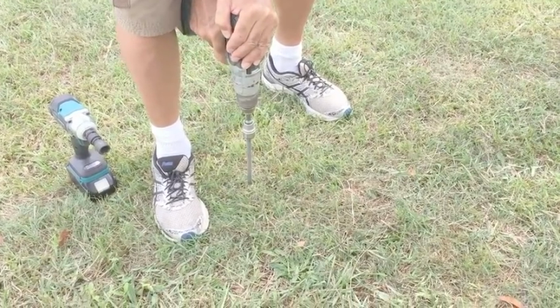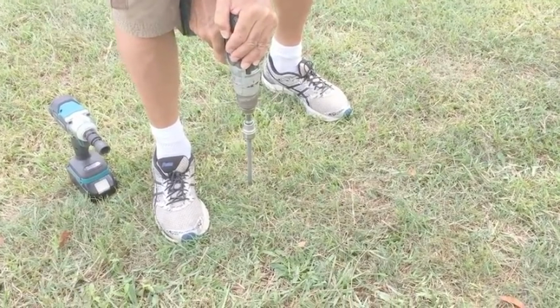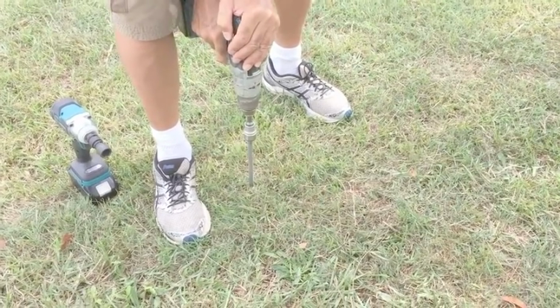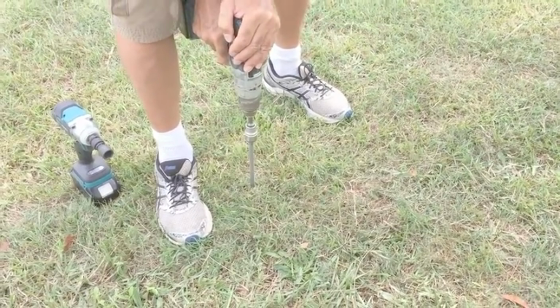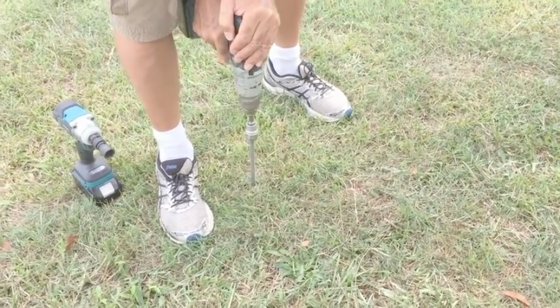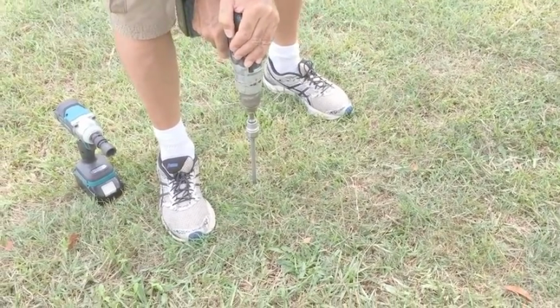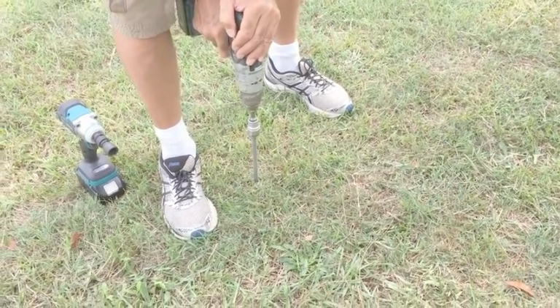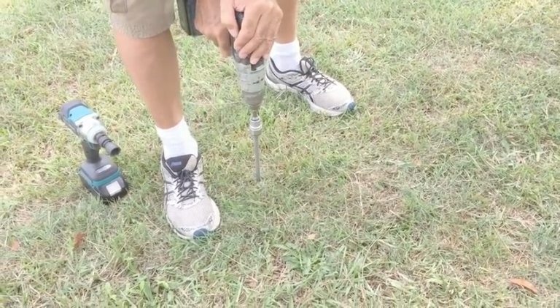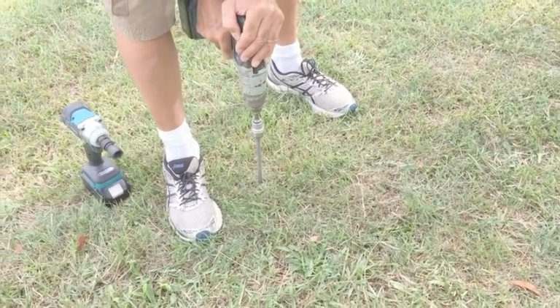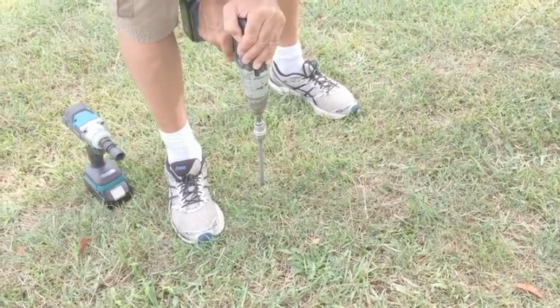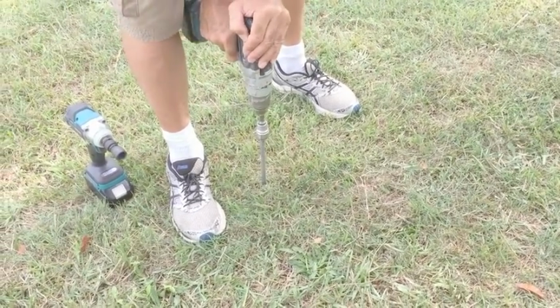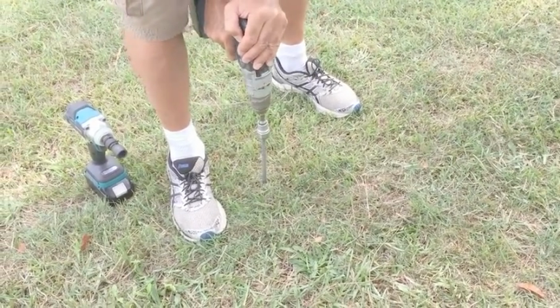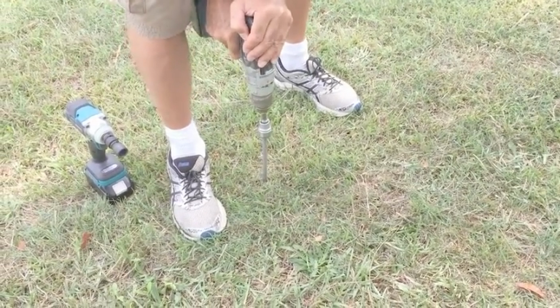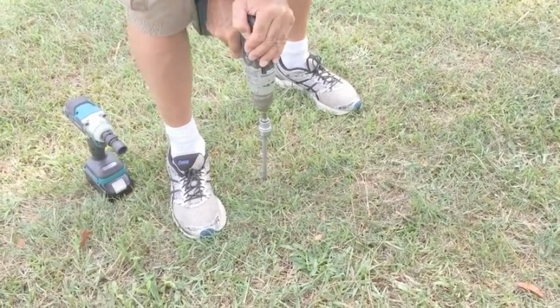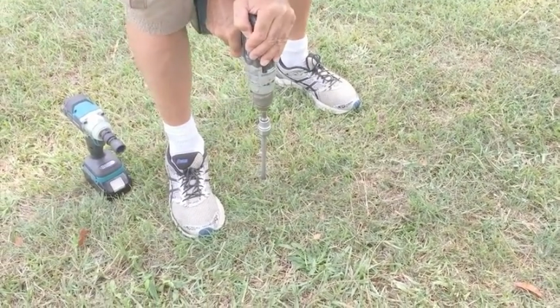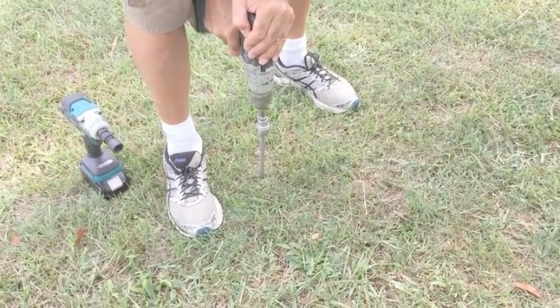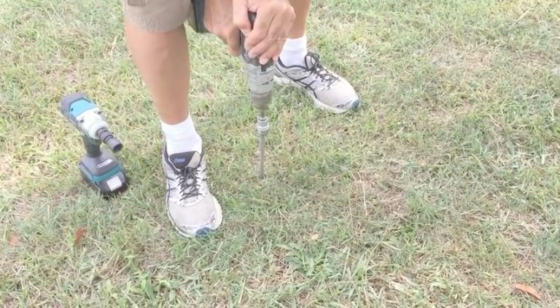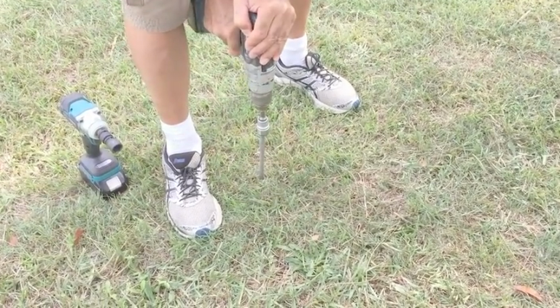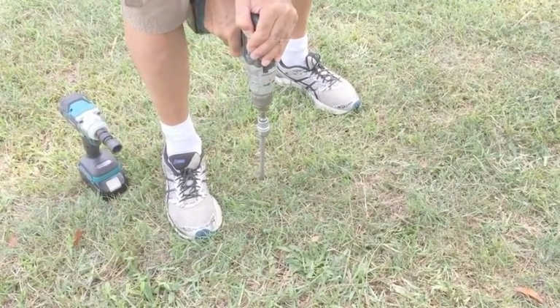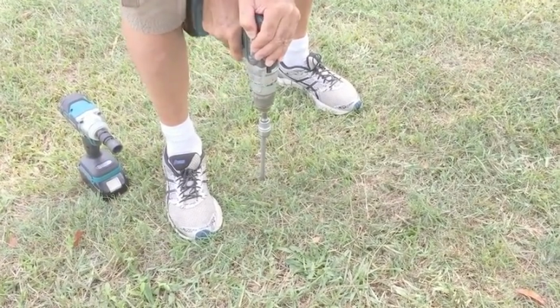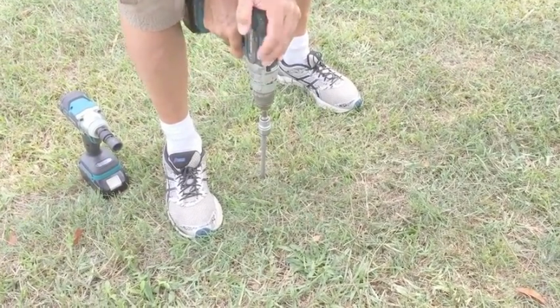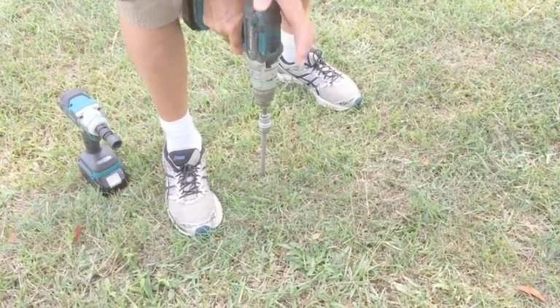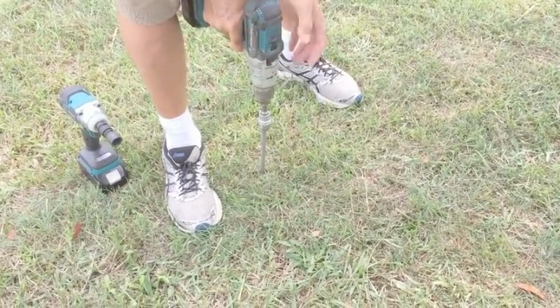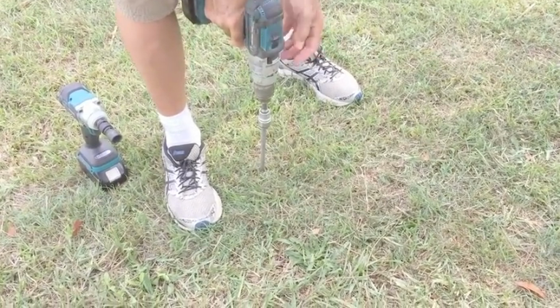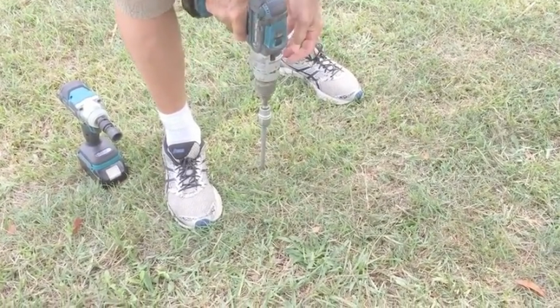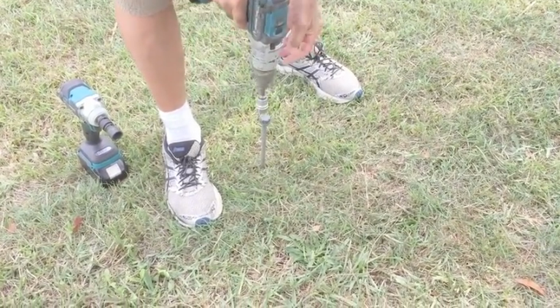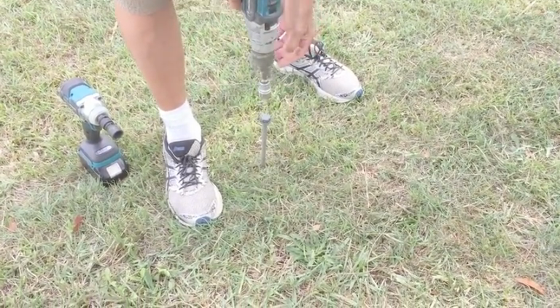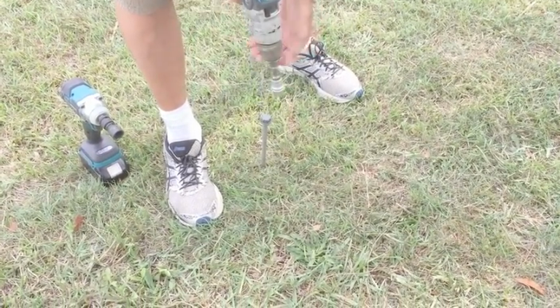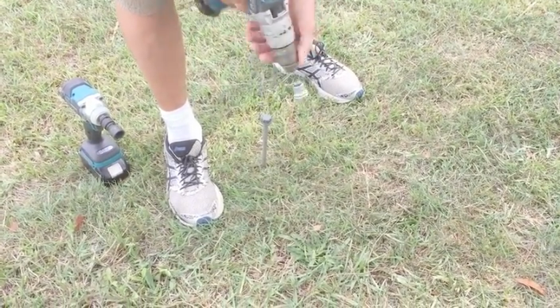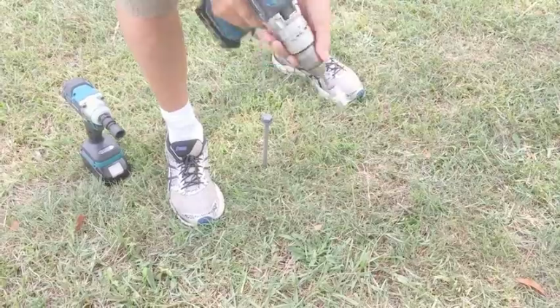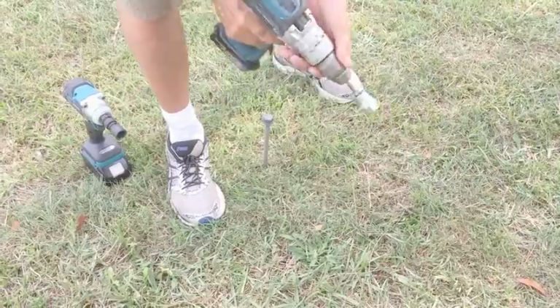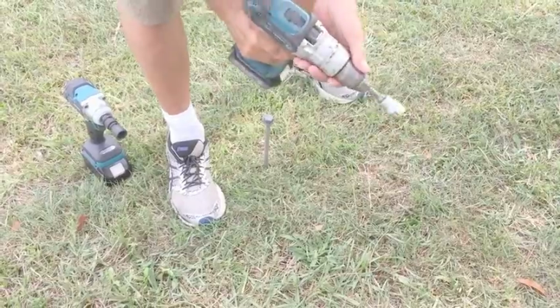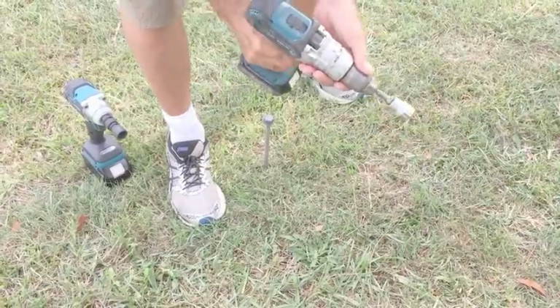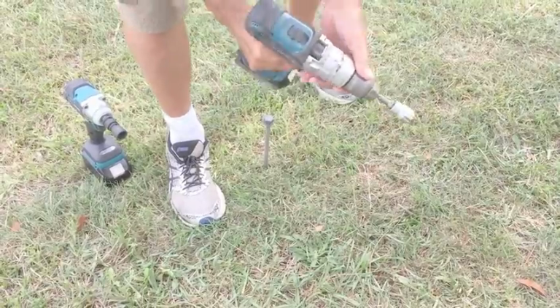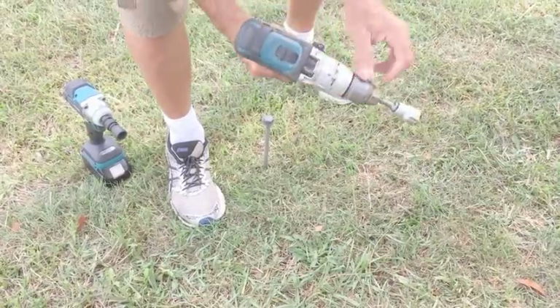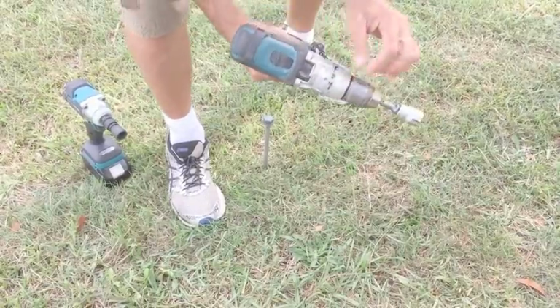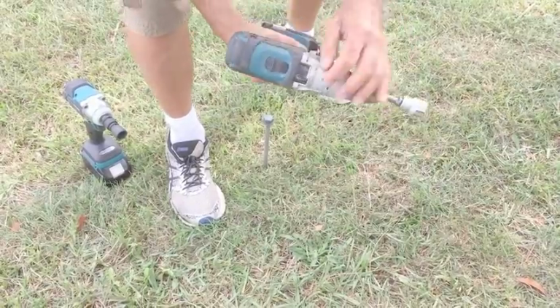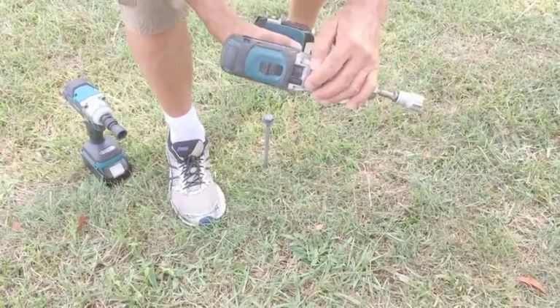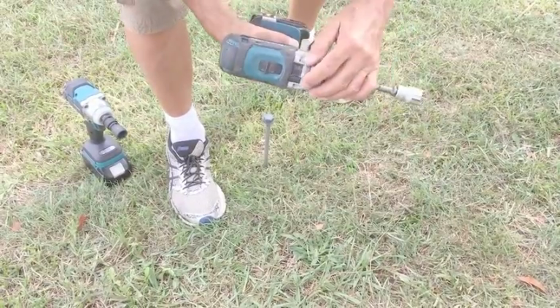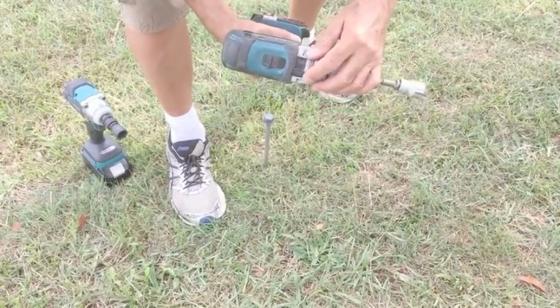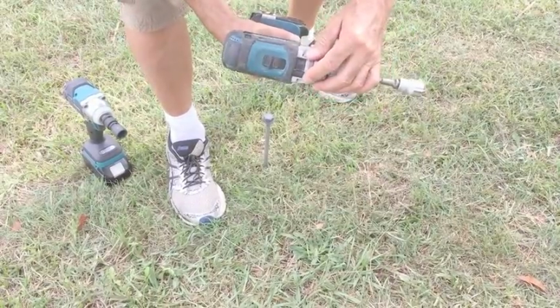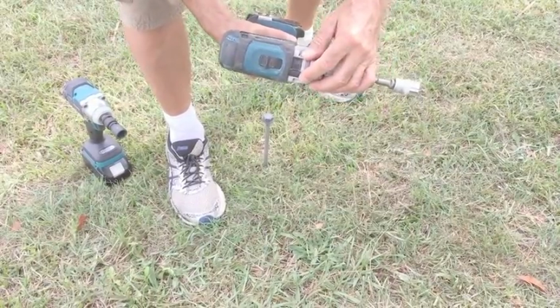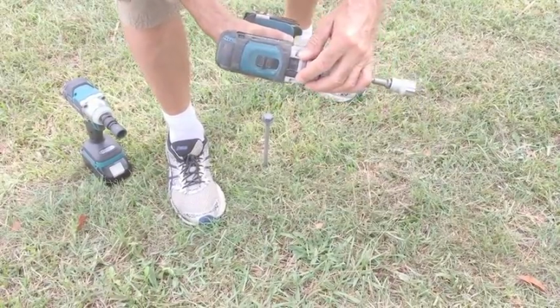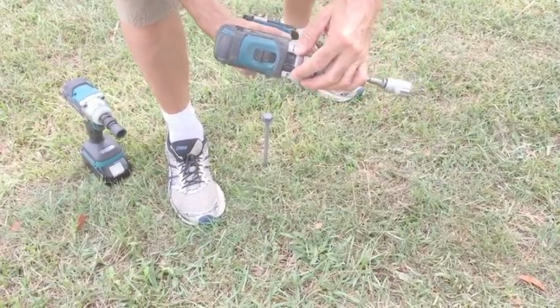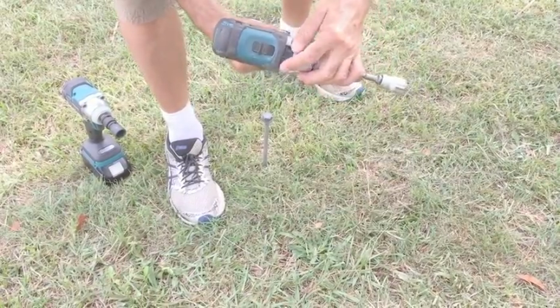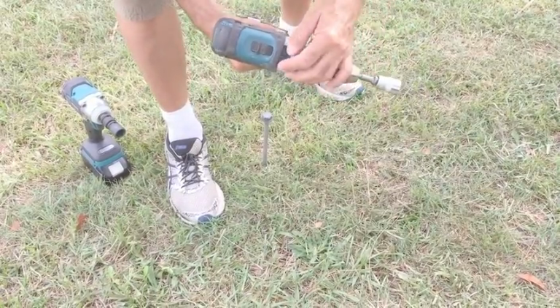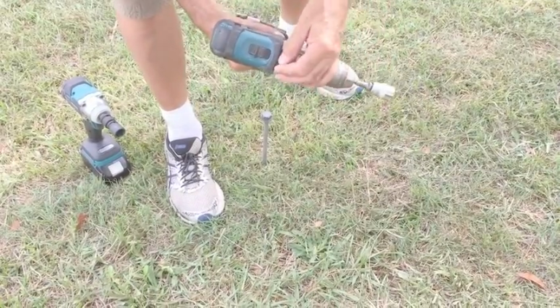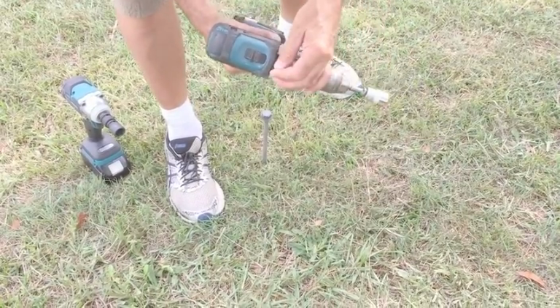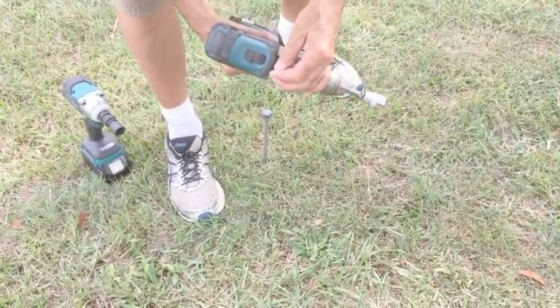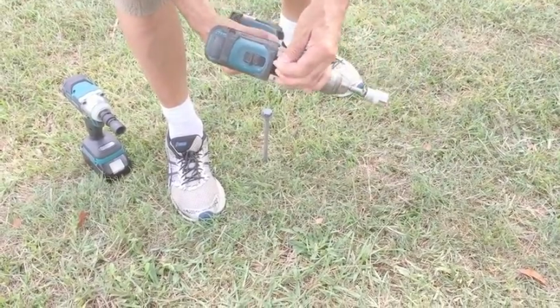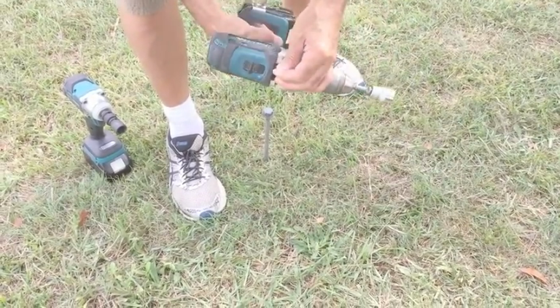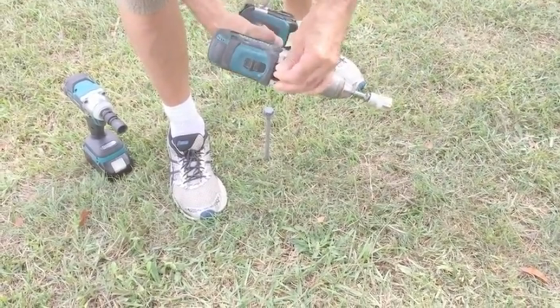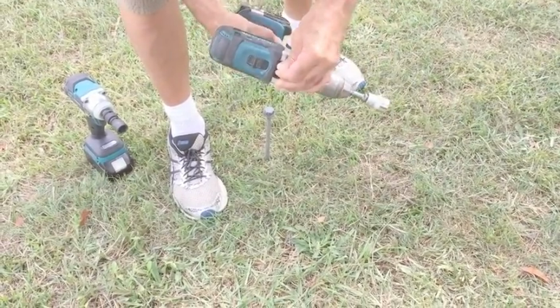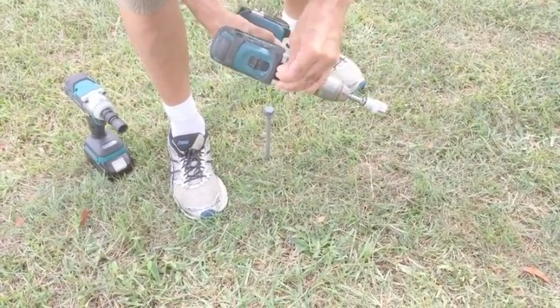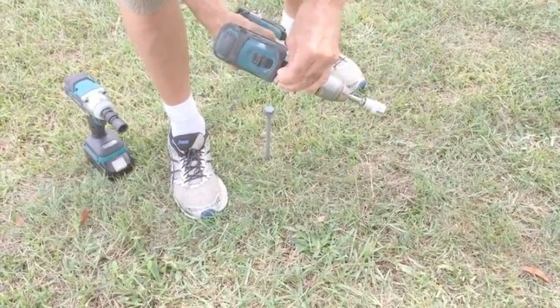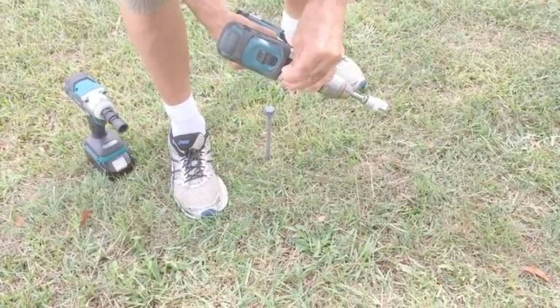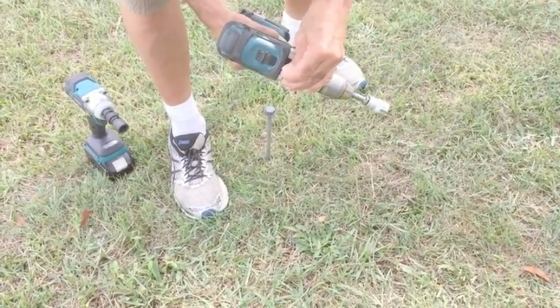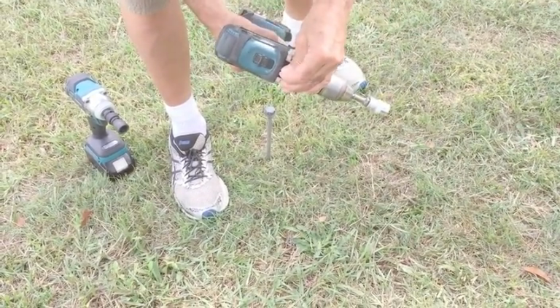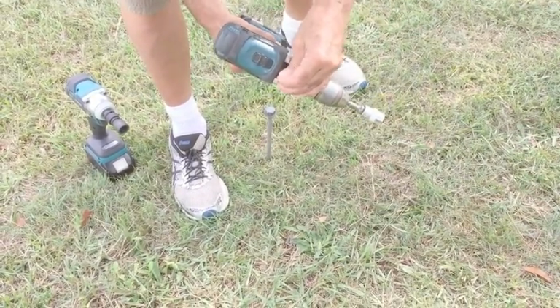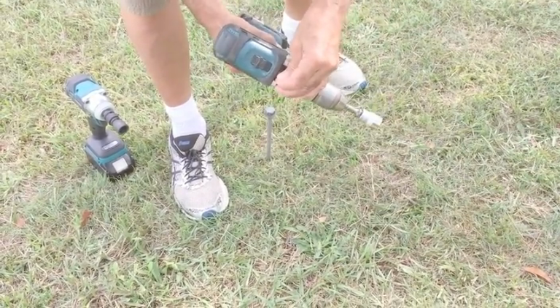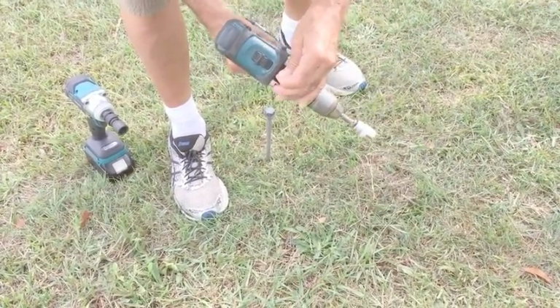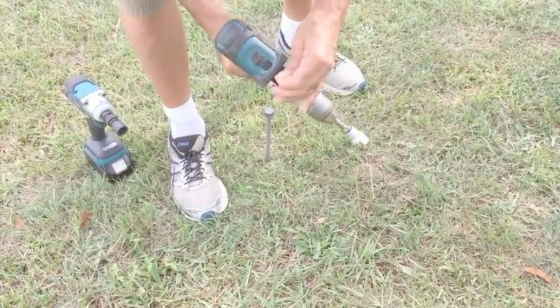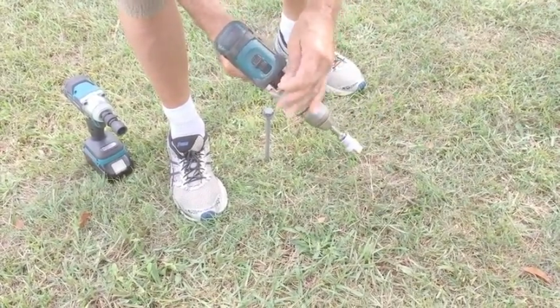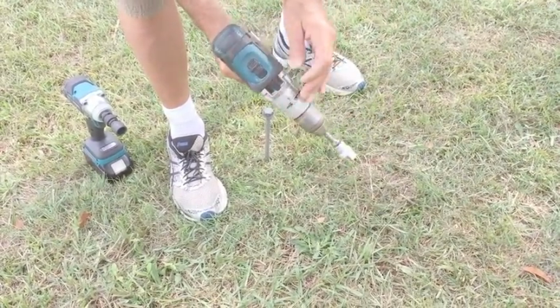We need a little bit more torque; it's not coming in fast enough. So what I'm going to do now is lock the torque on full.